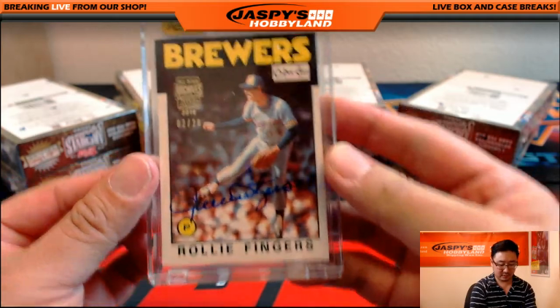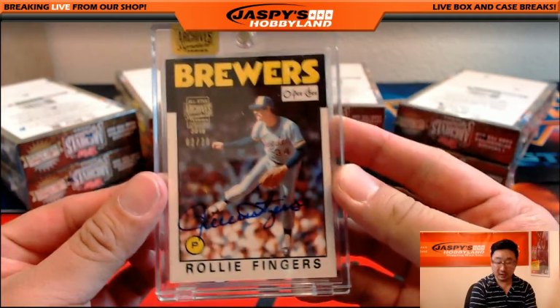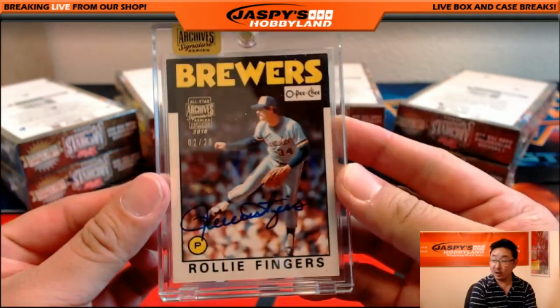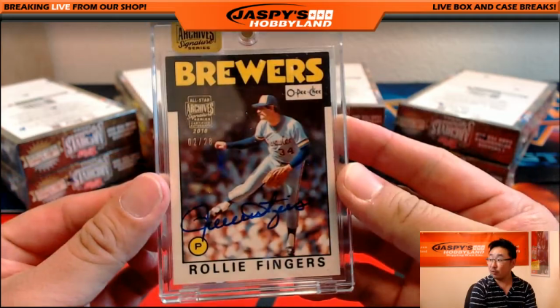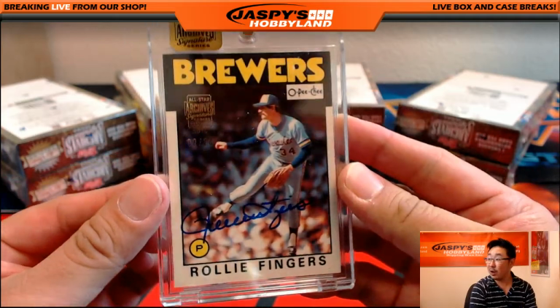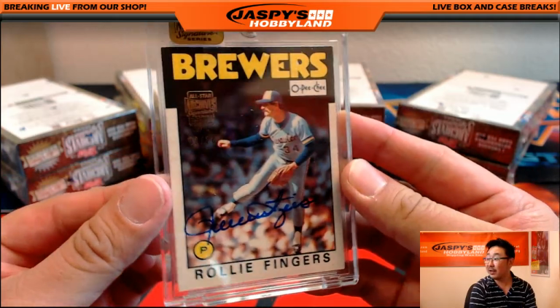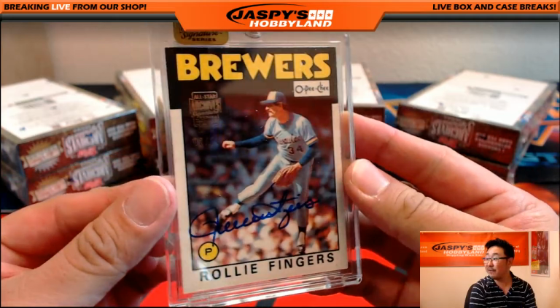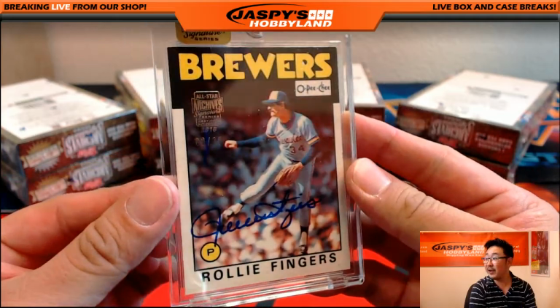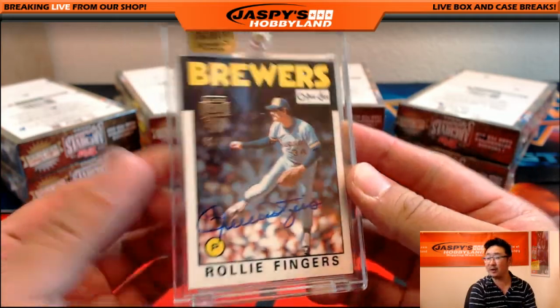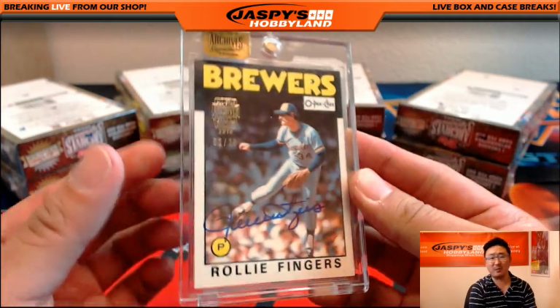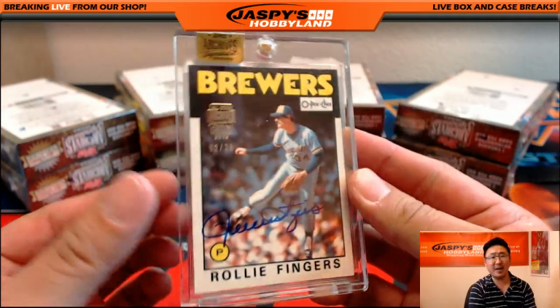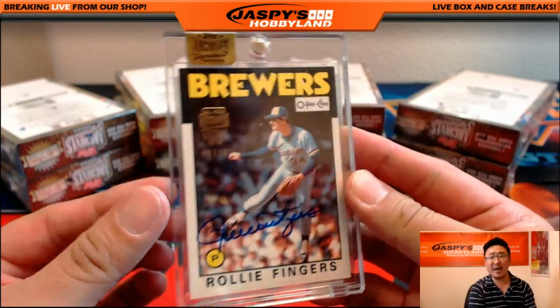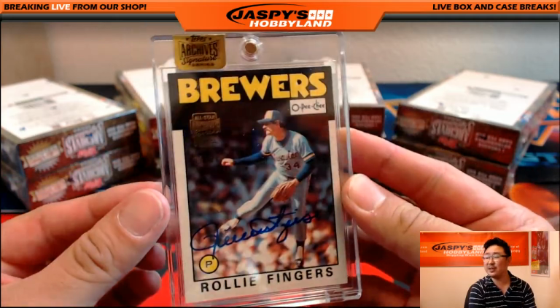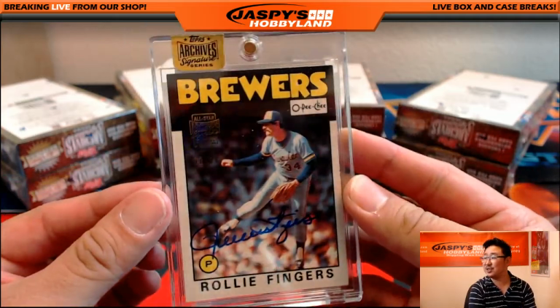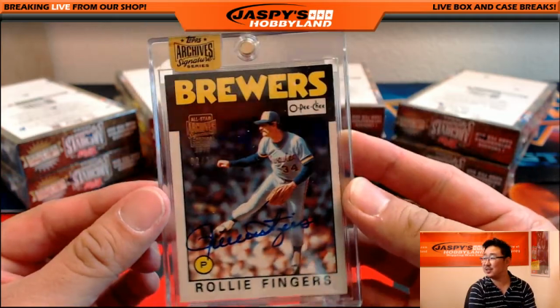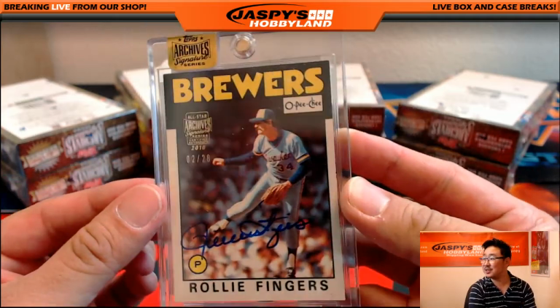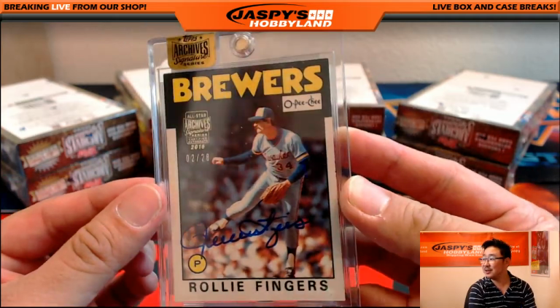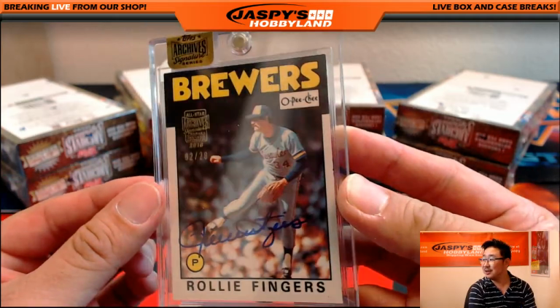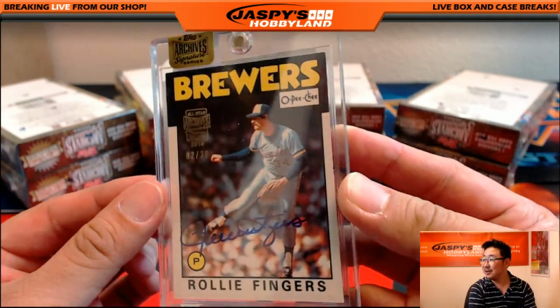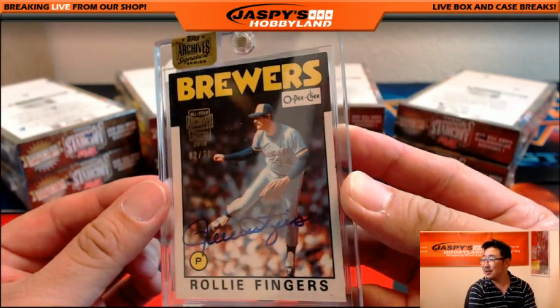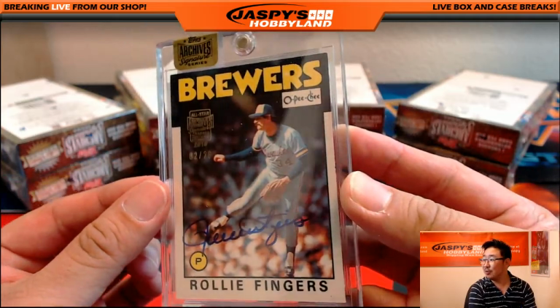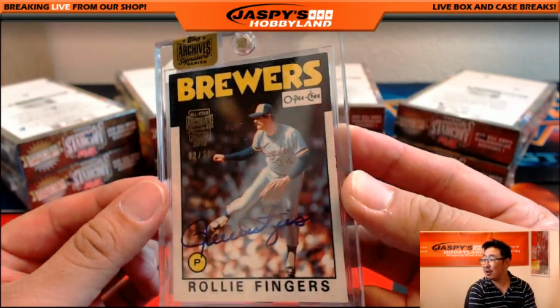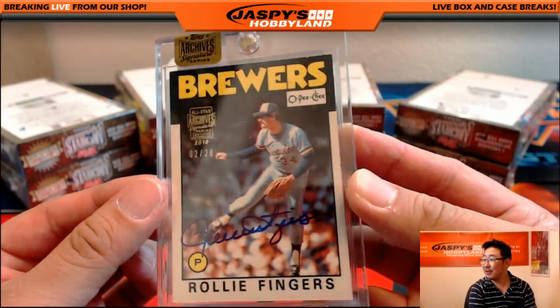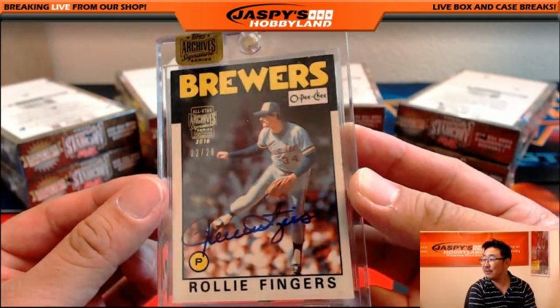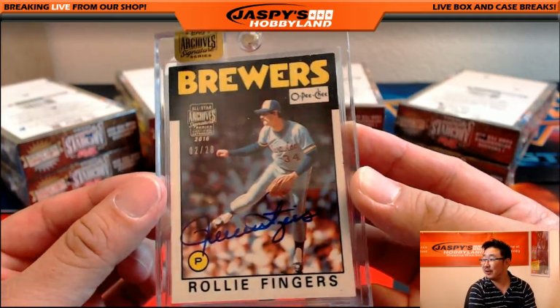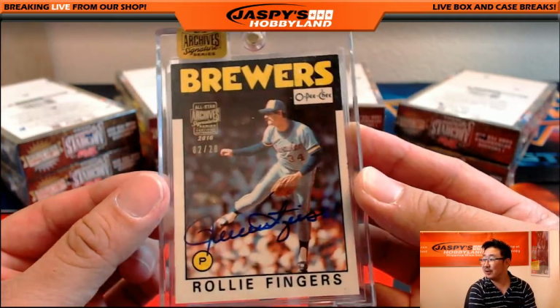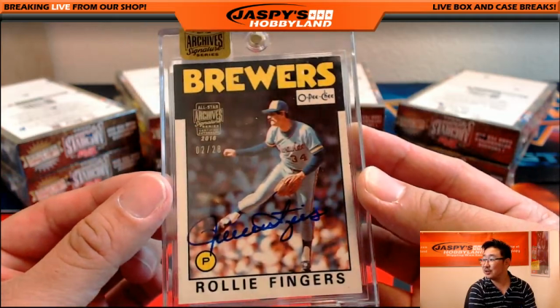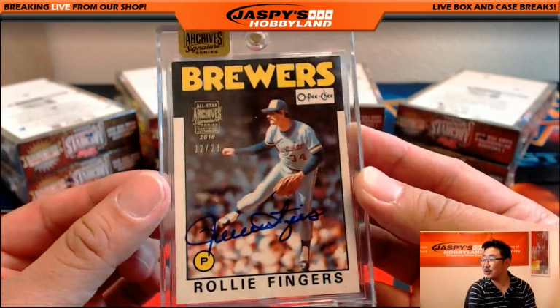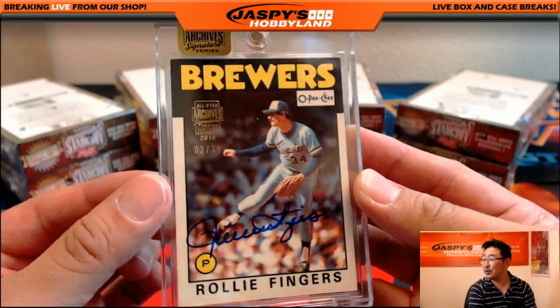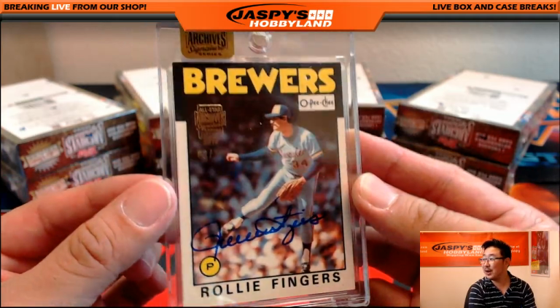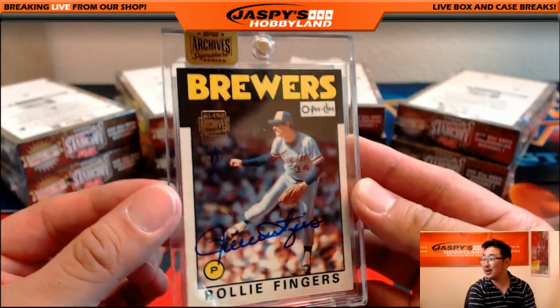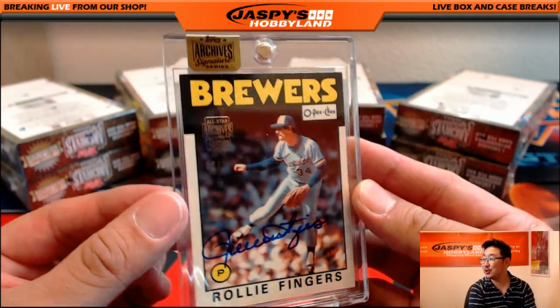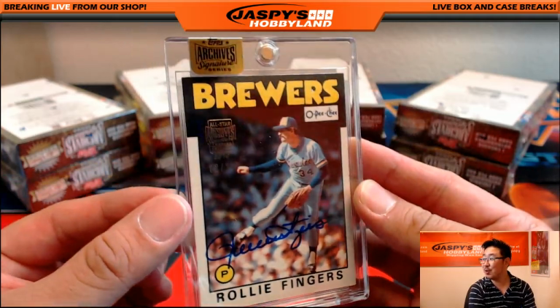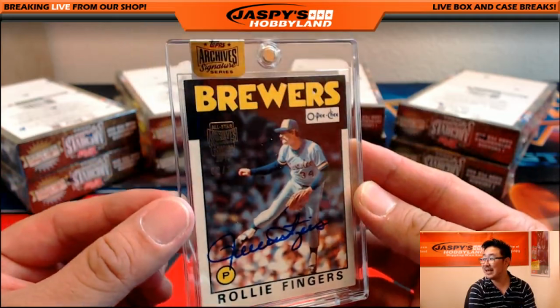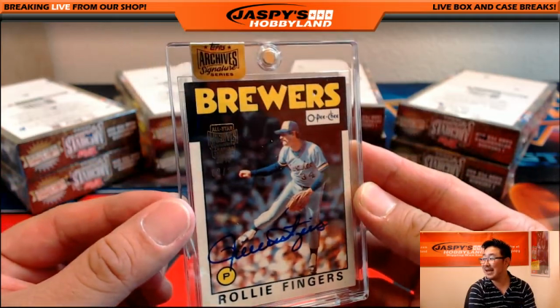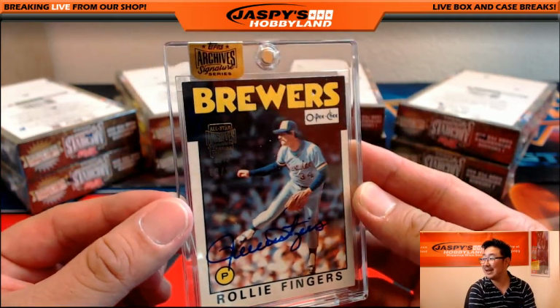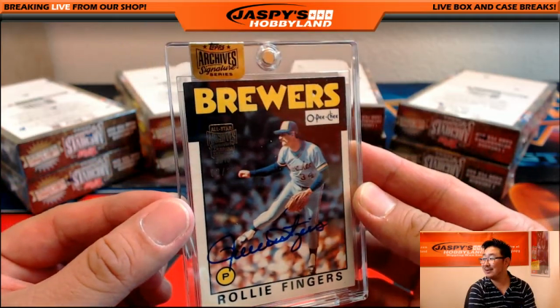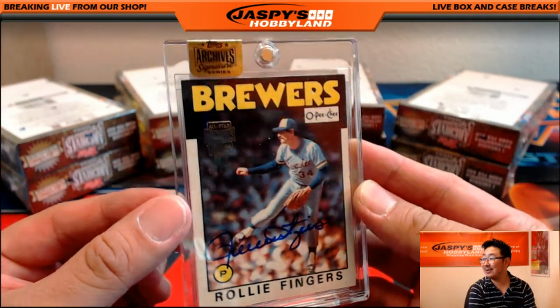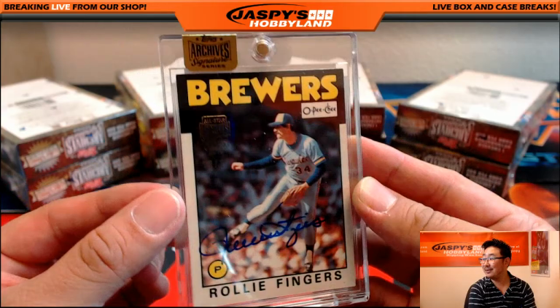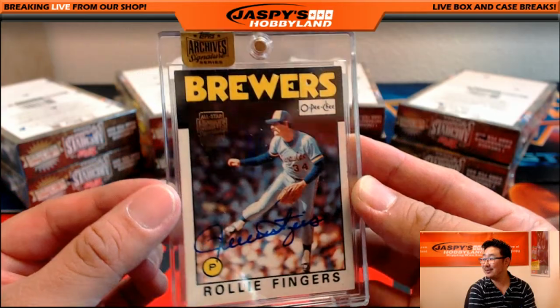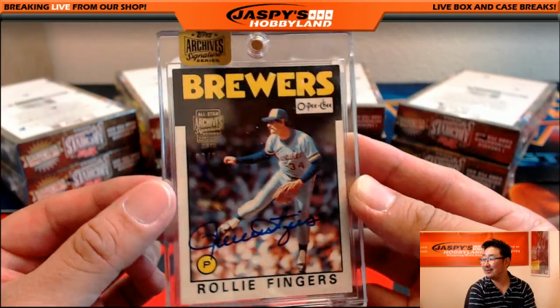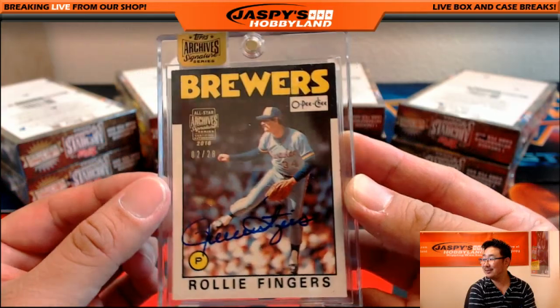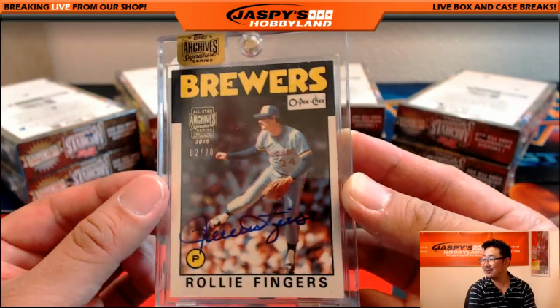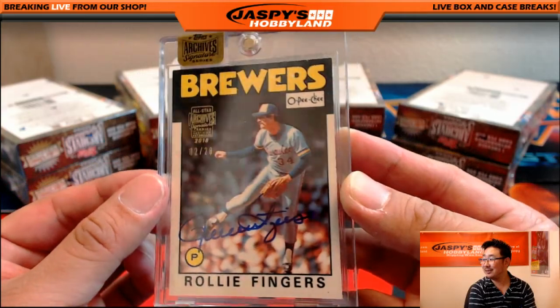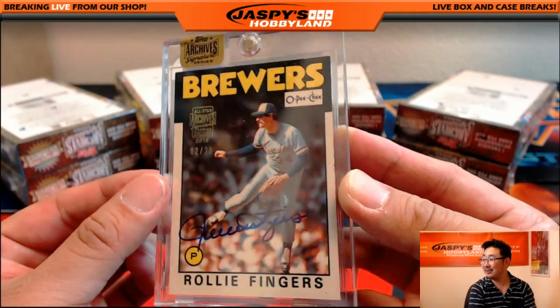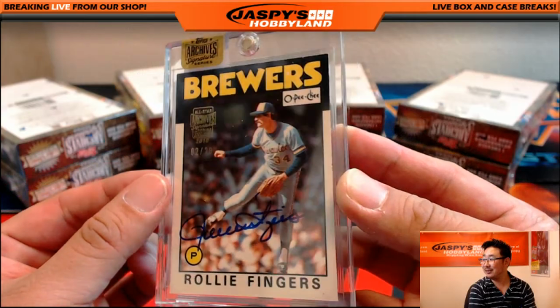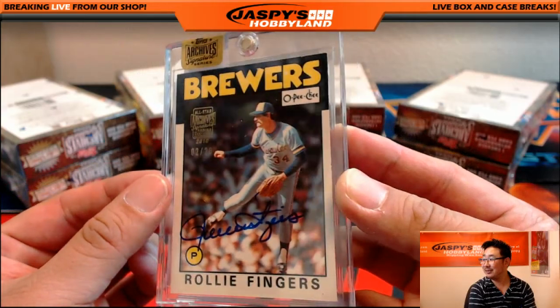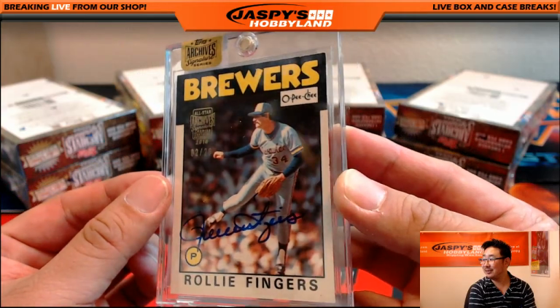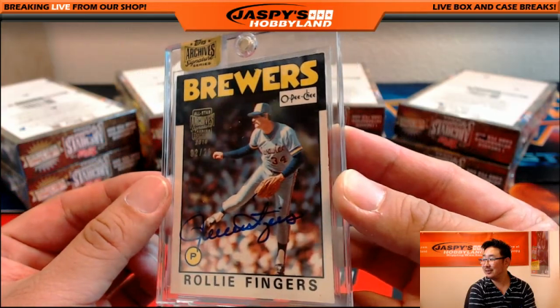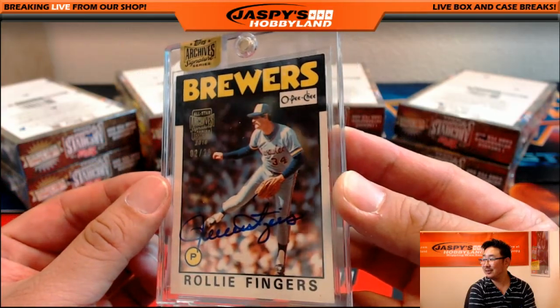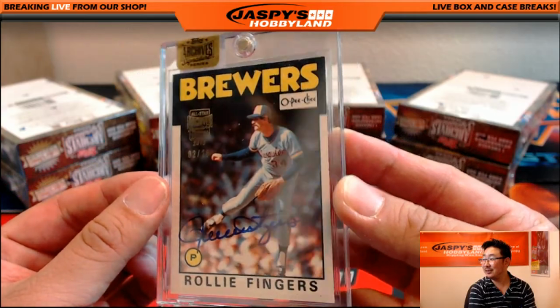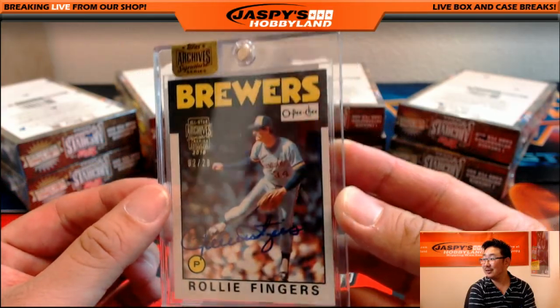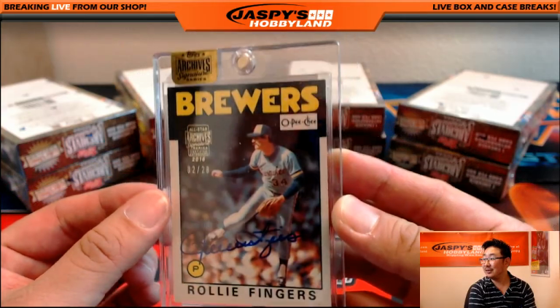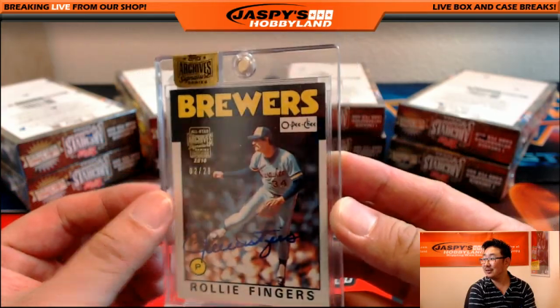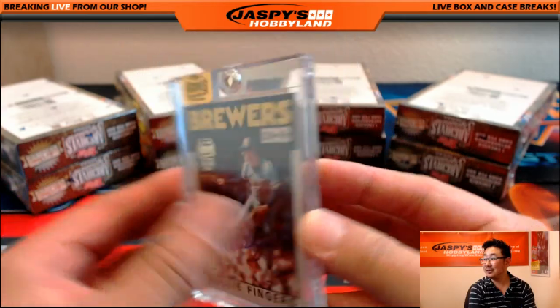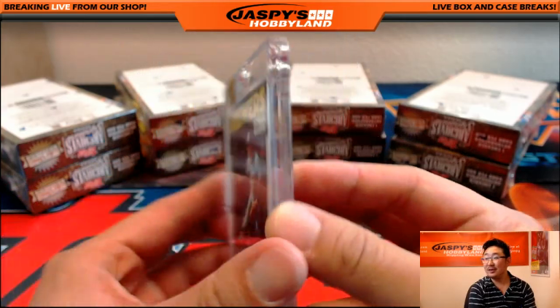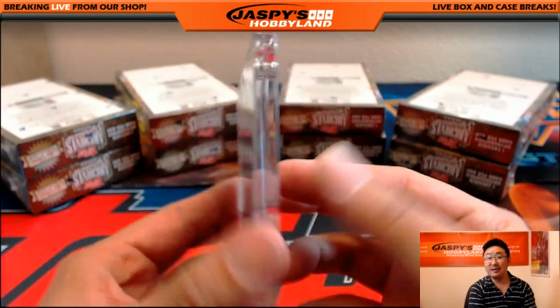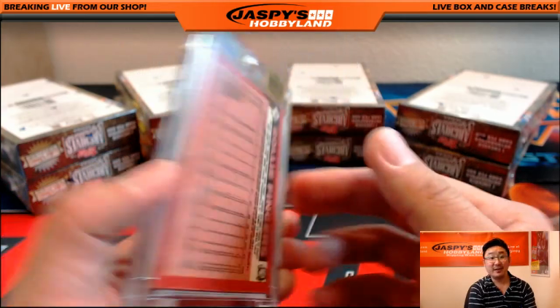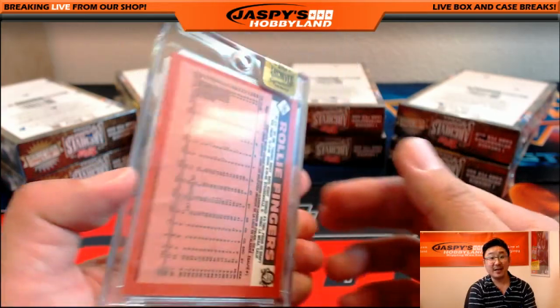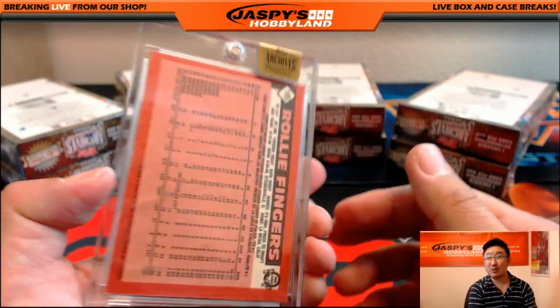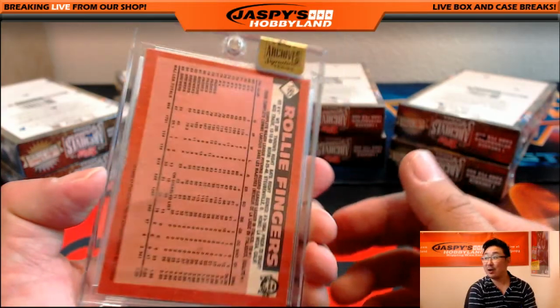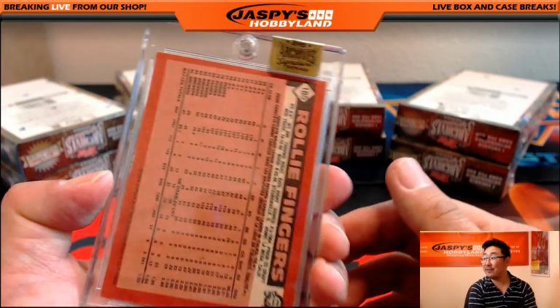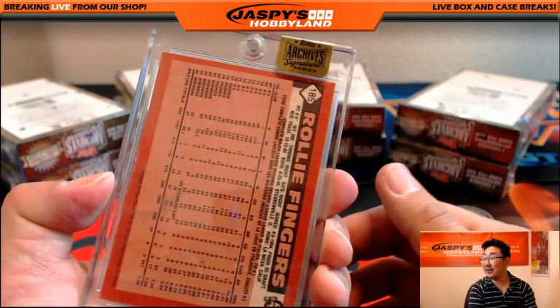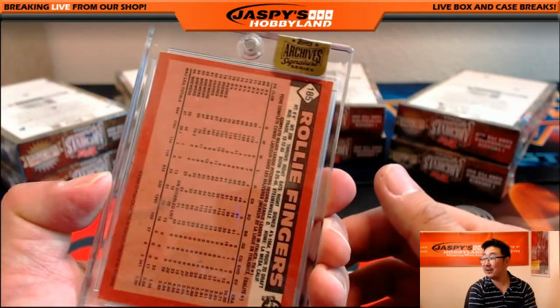Rollie Fingers — my nemesis — Rollie Fingers, two out of 28. Nice Rollie Fingers.